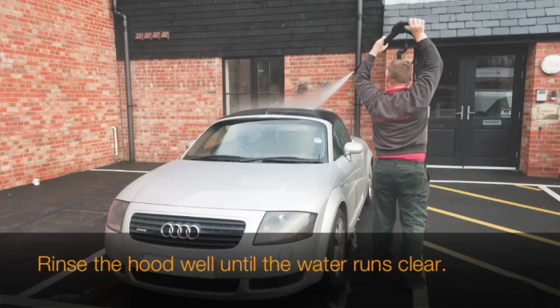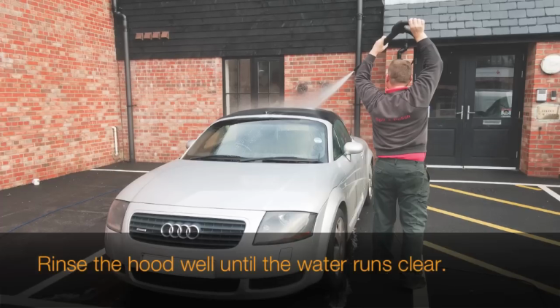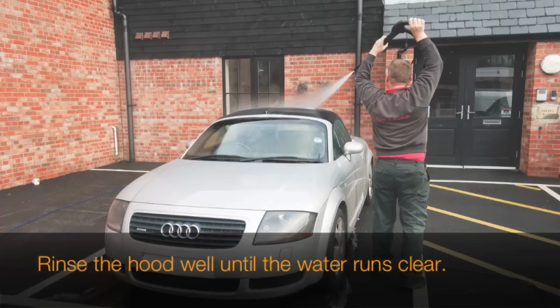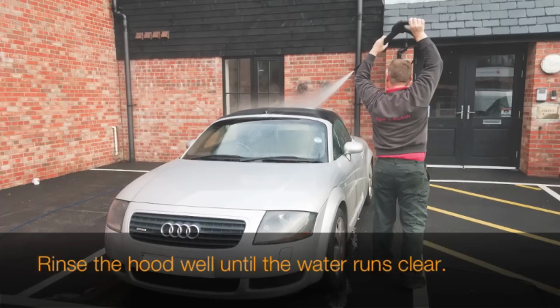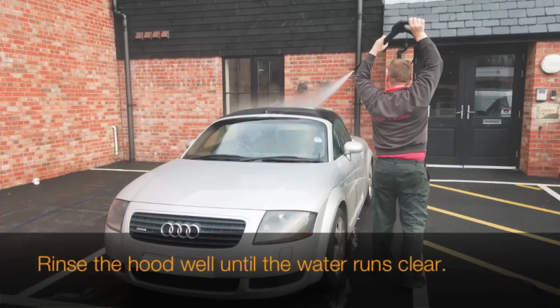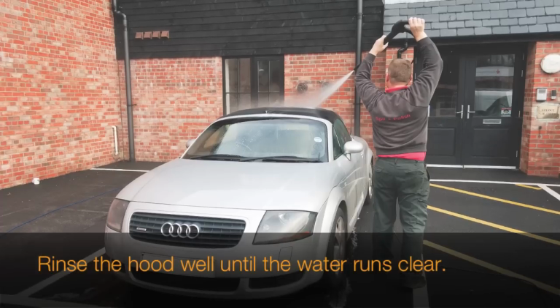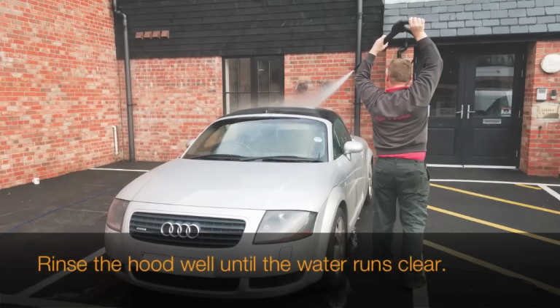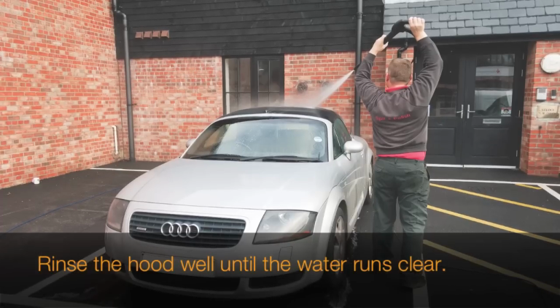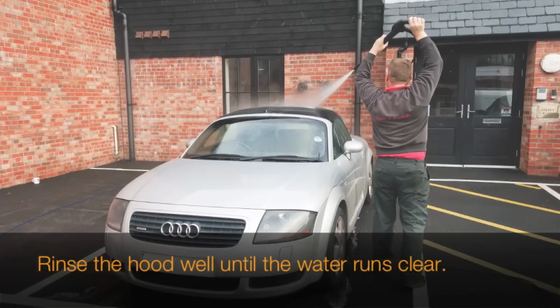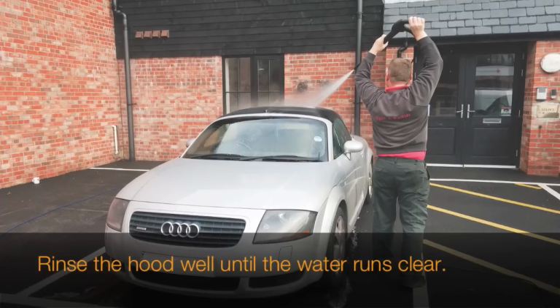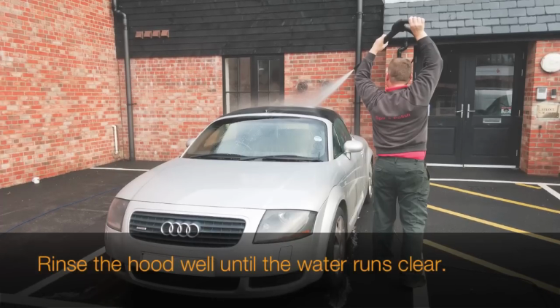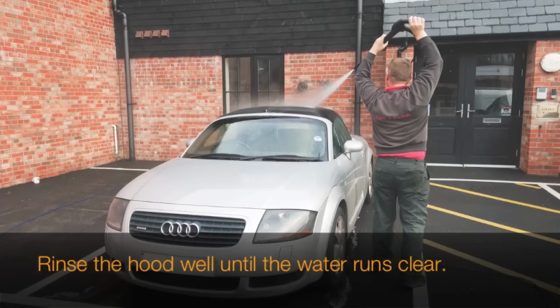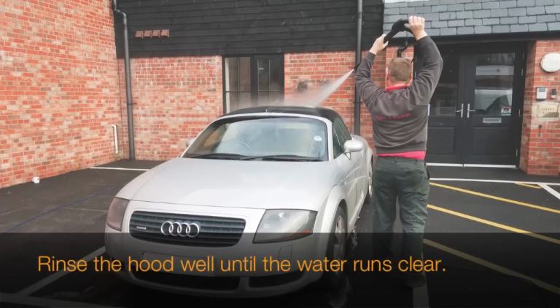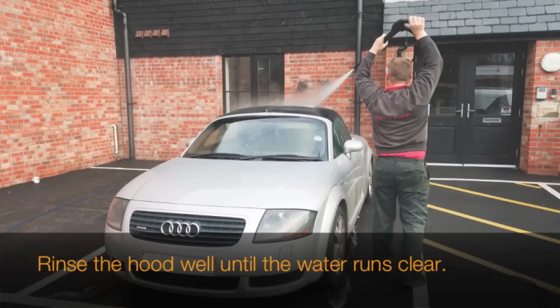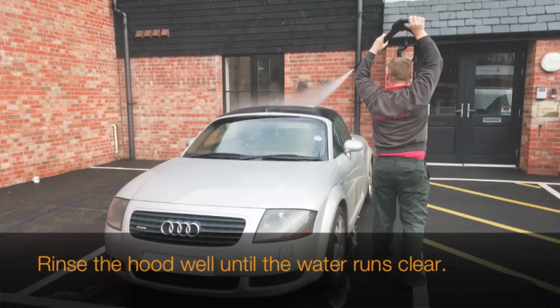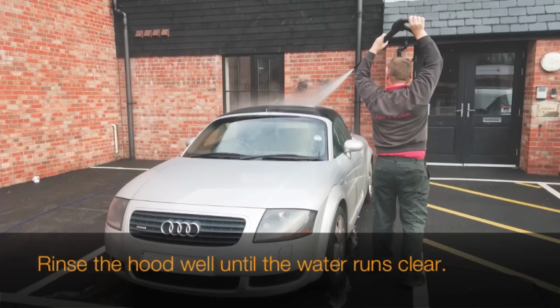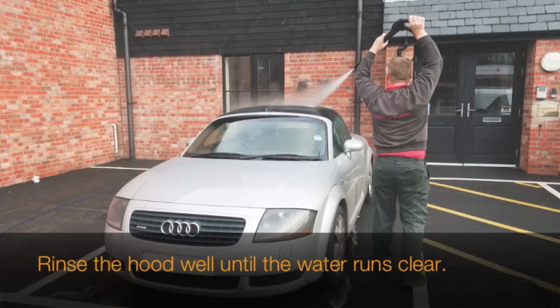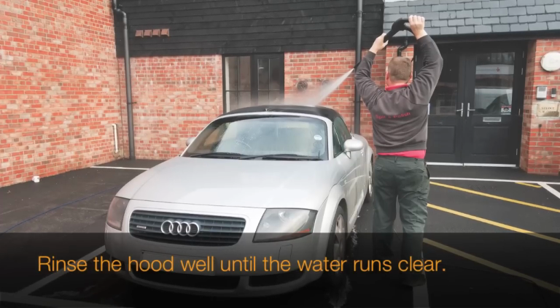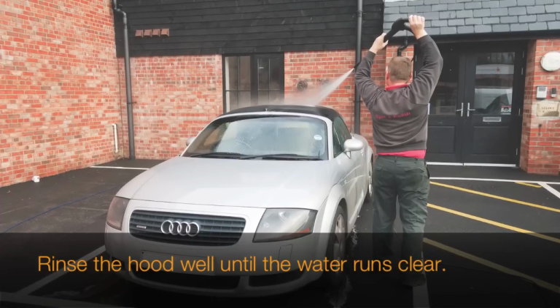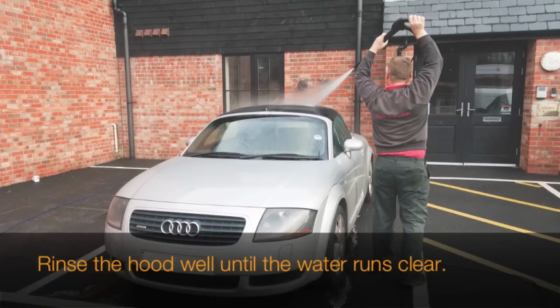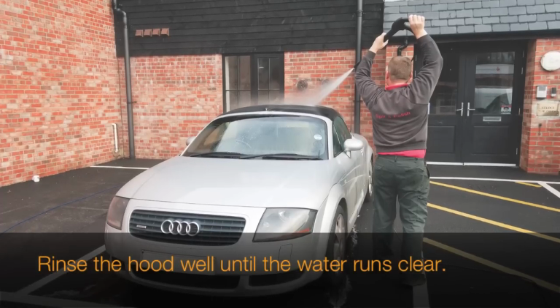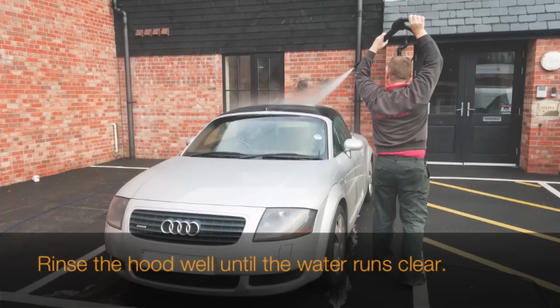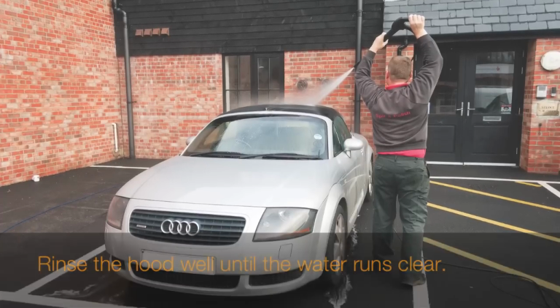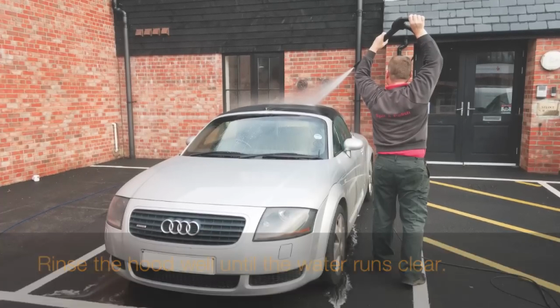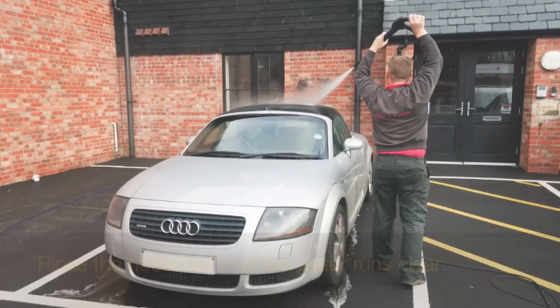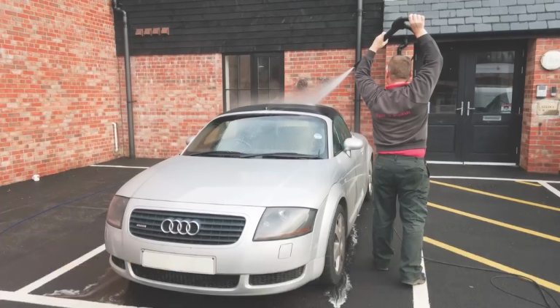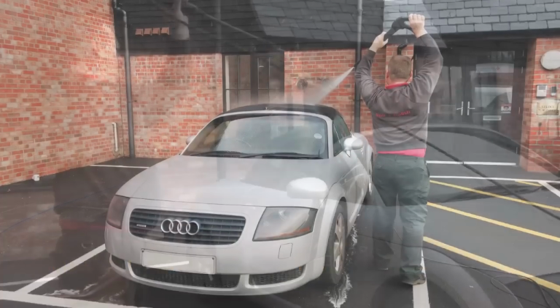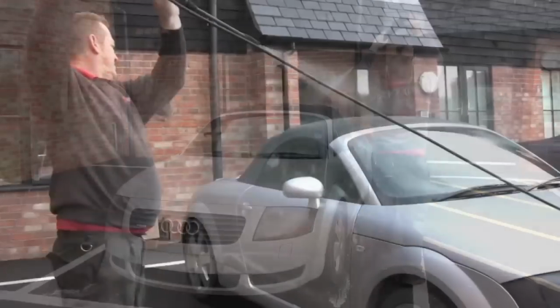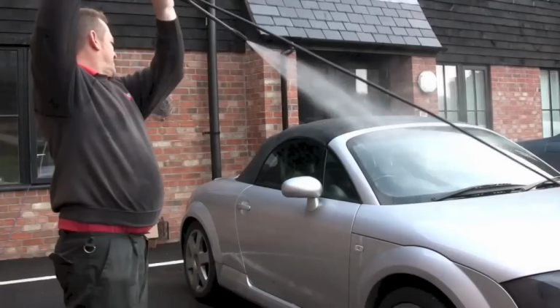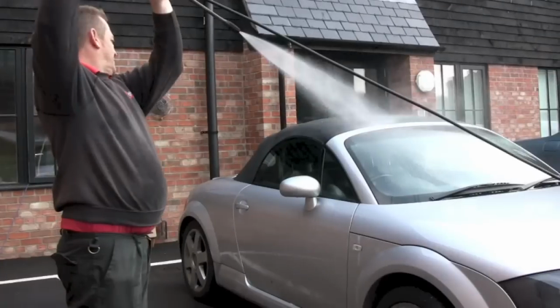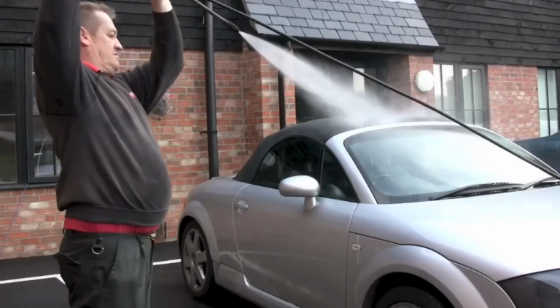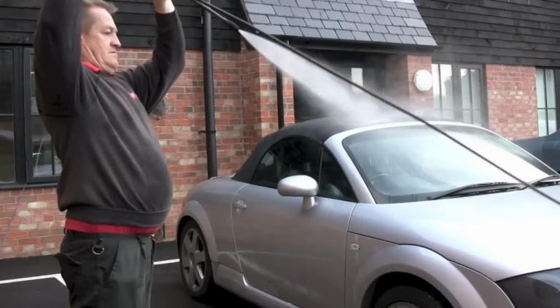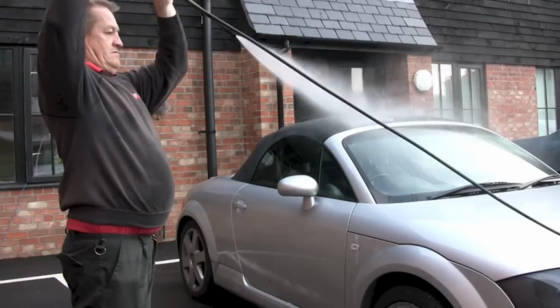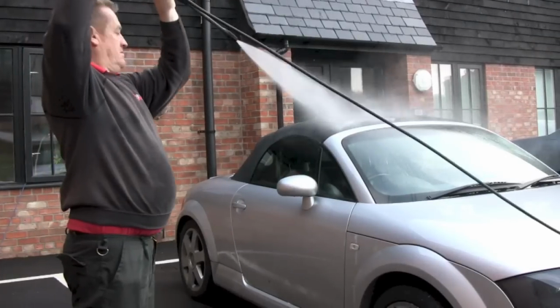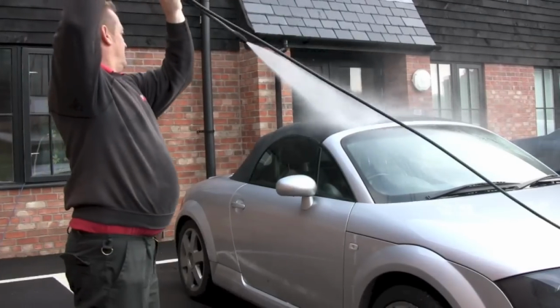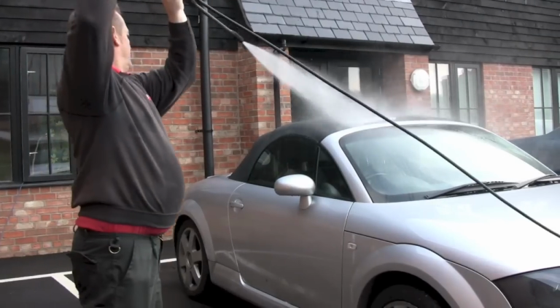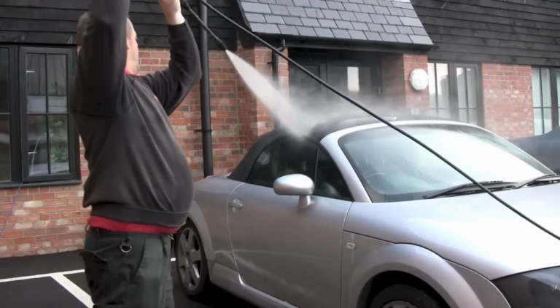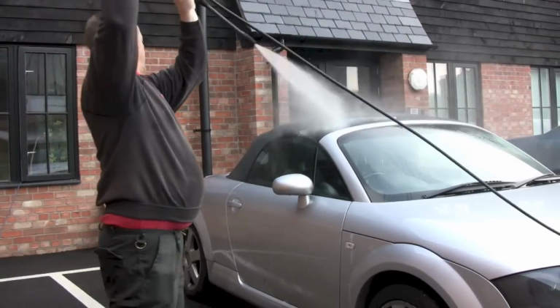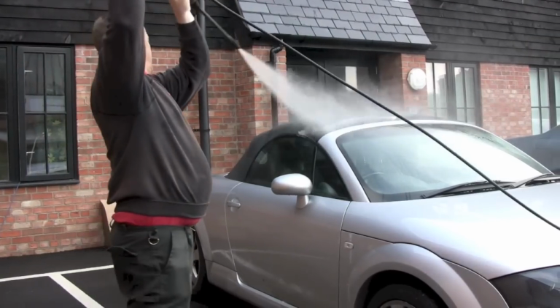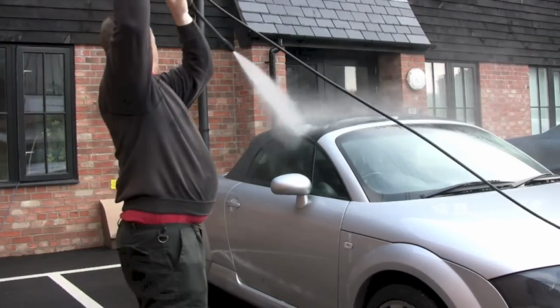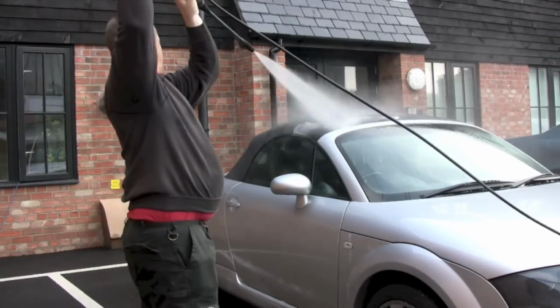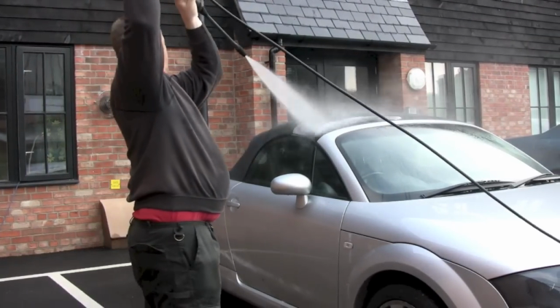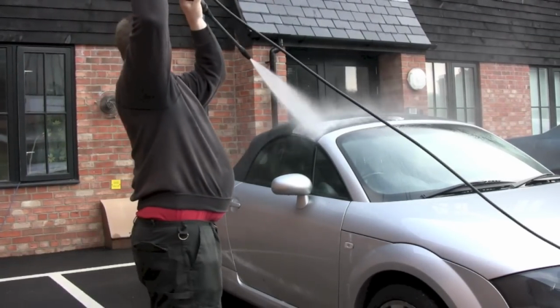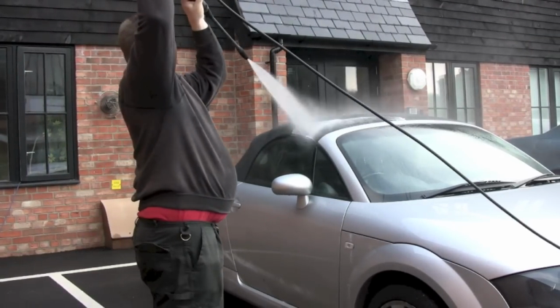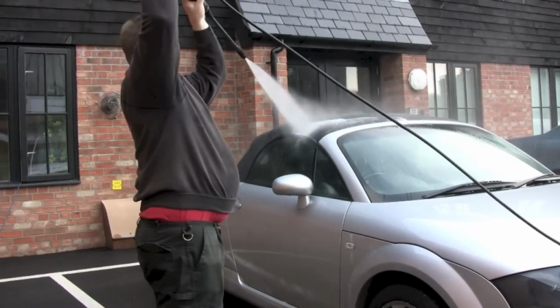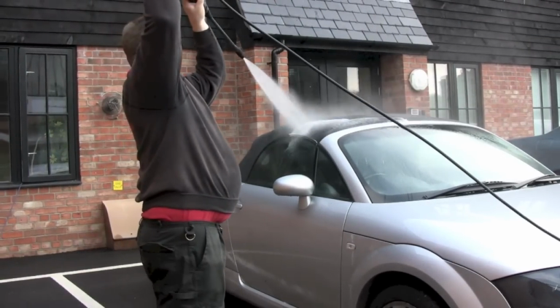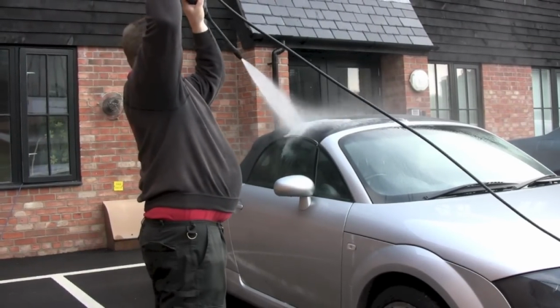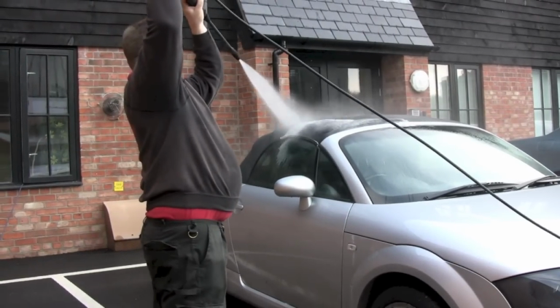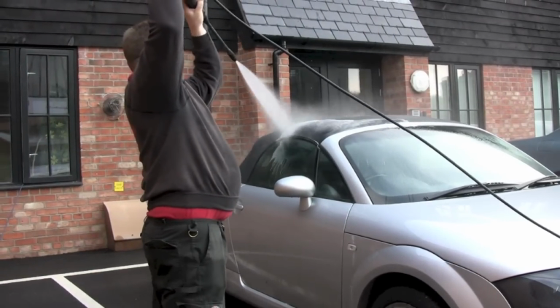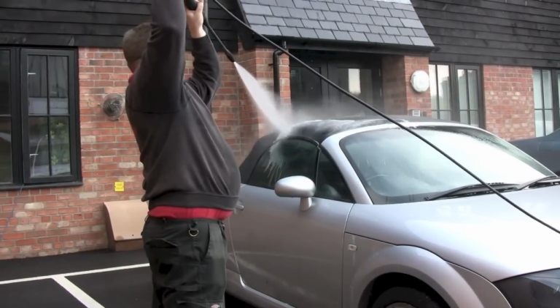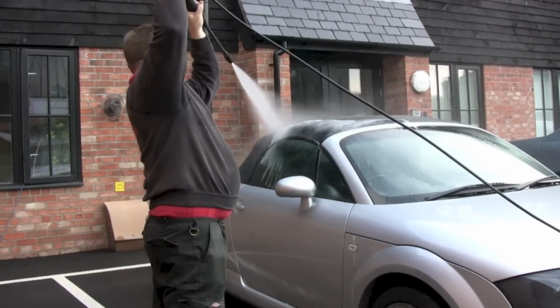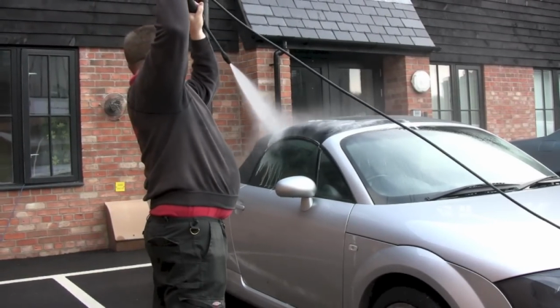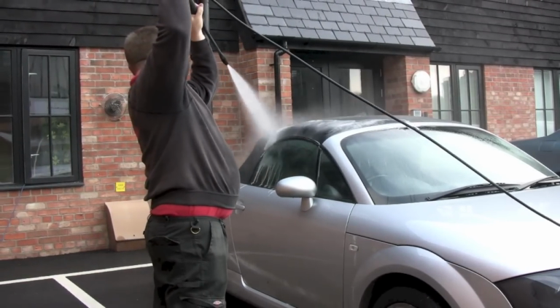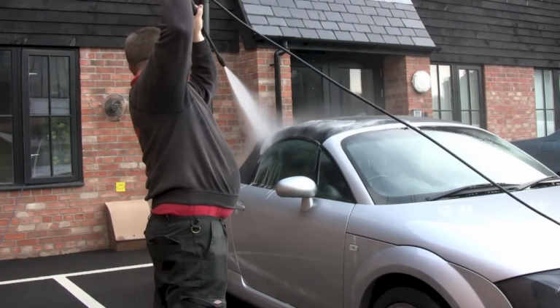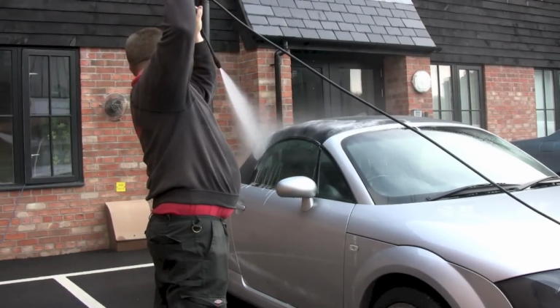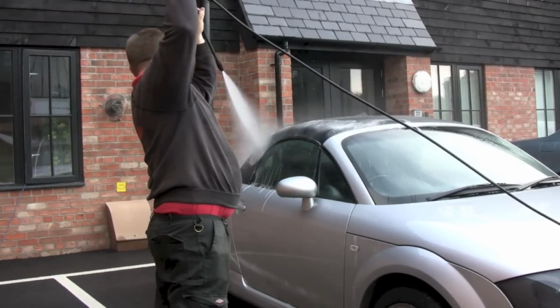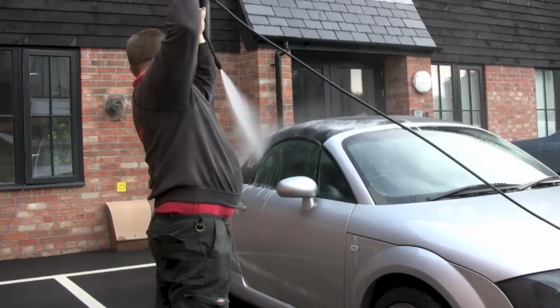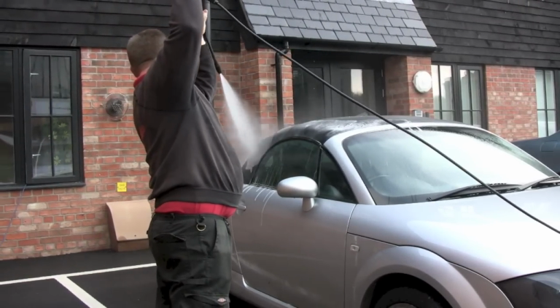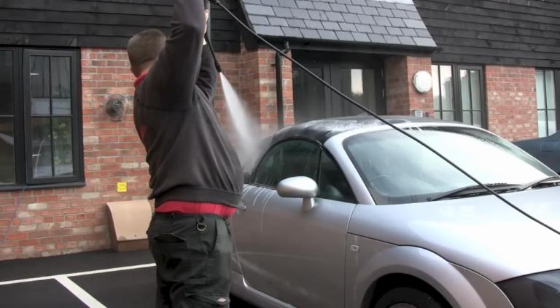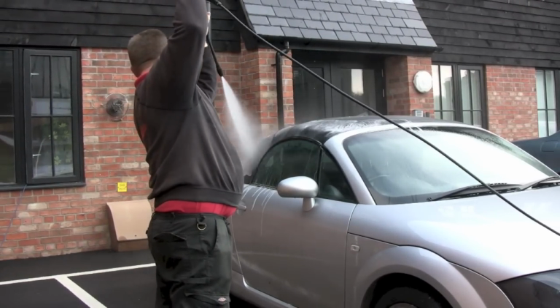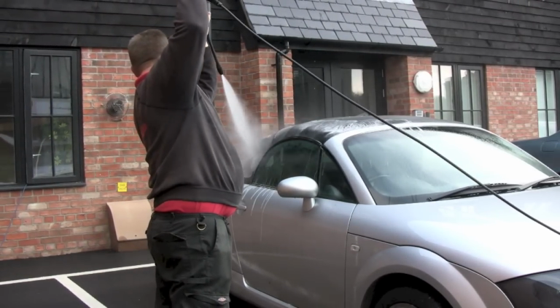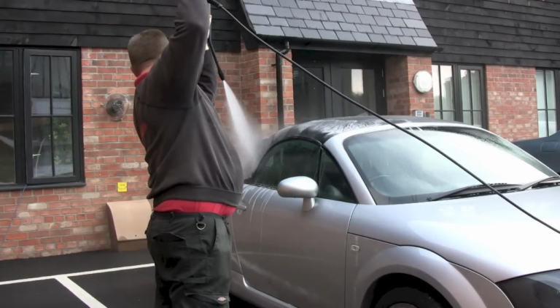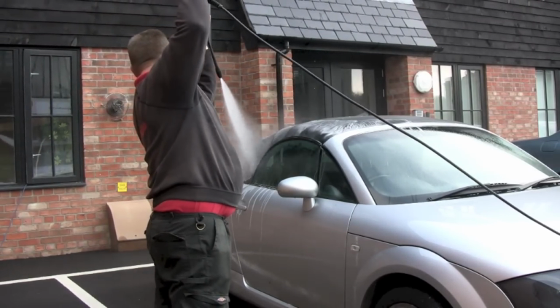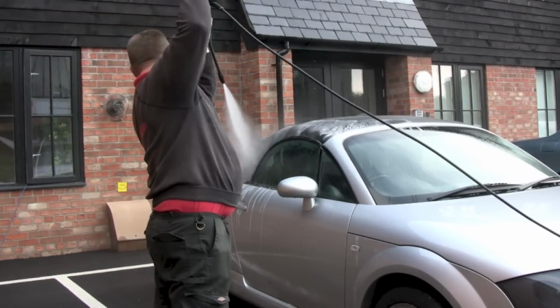Once you've thoroughly cleaned your whole hood, you can take your hose or pressure washer and gently rinse the cleaner off until the water is running off the hood nice and clear.